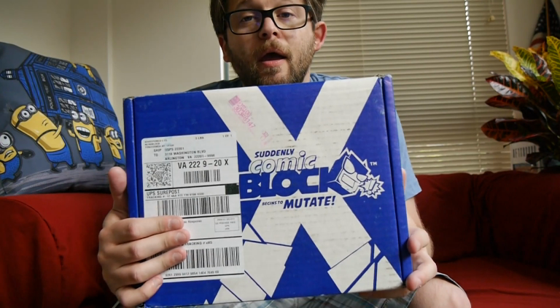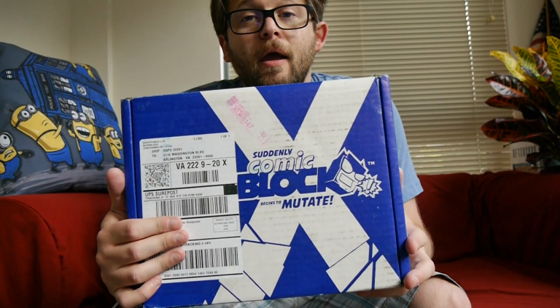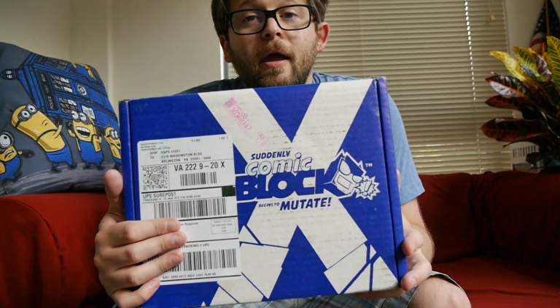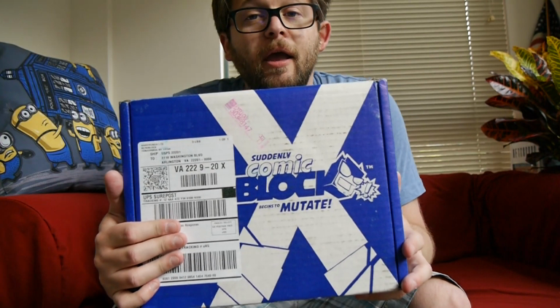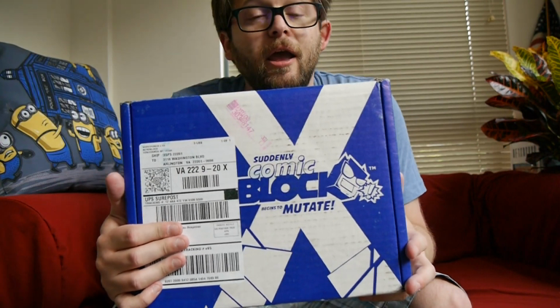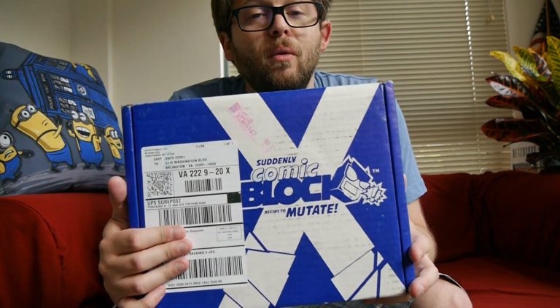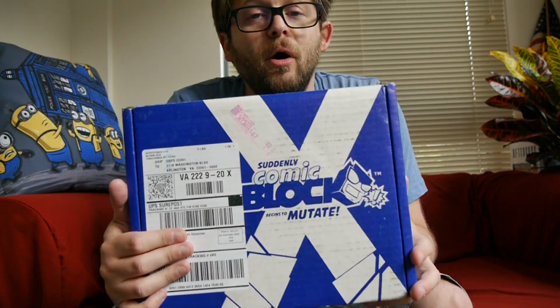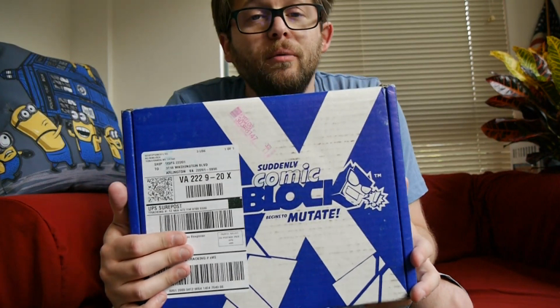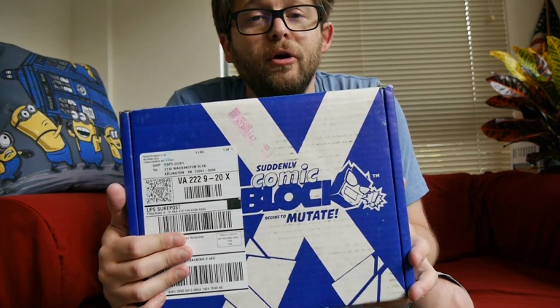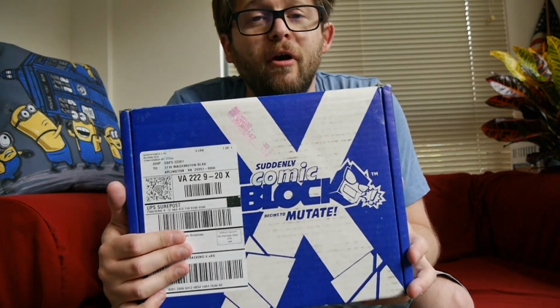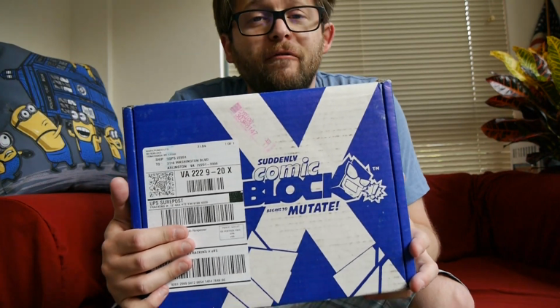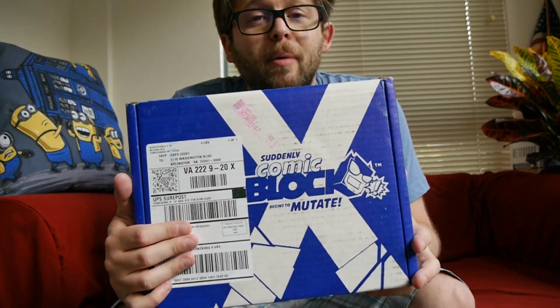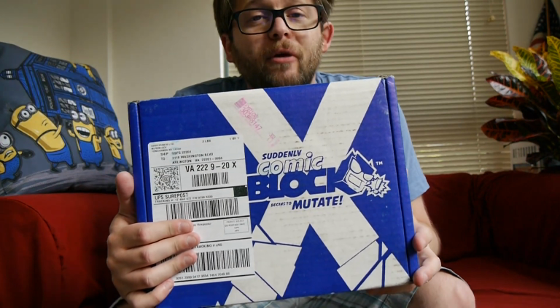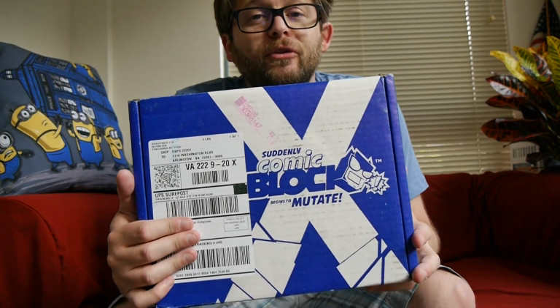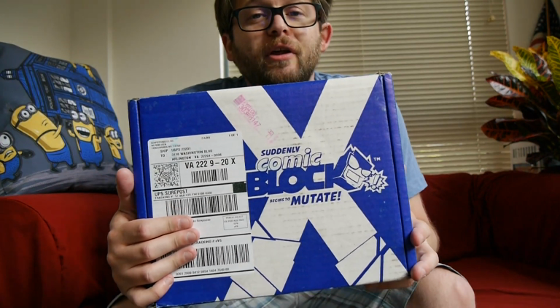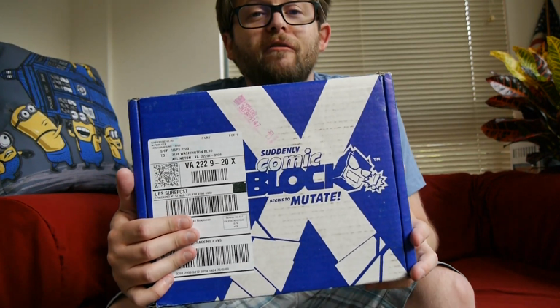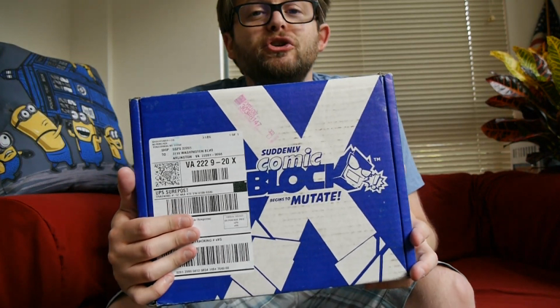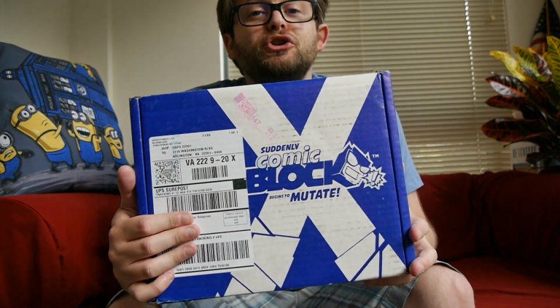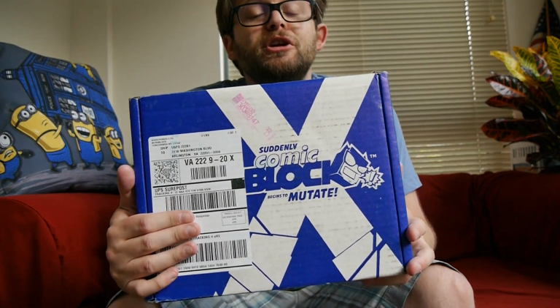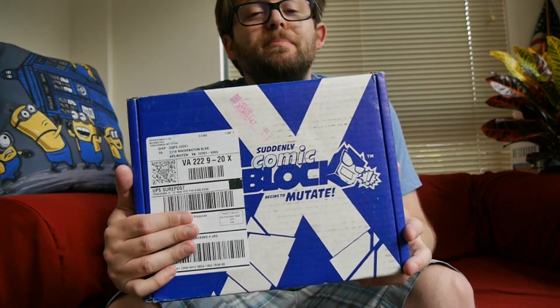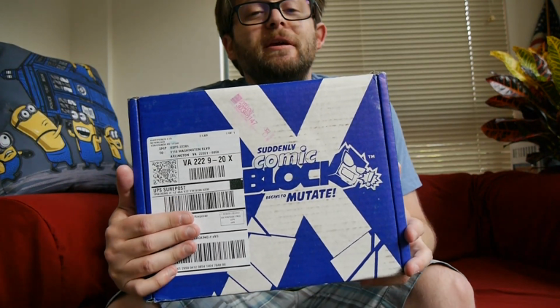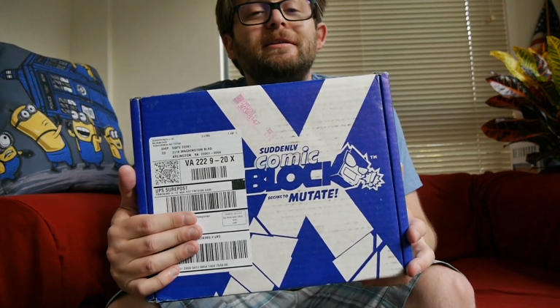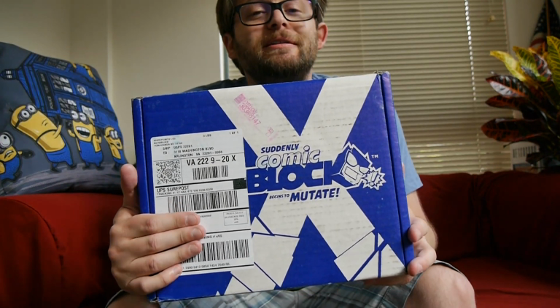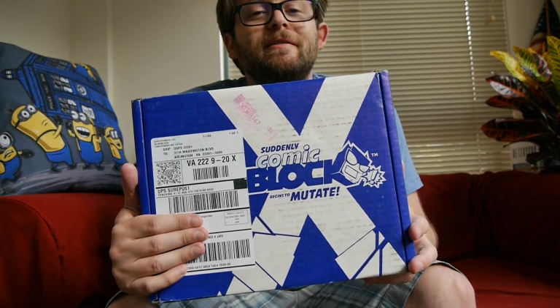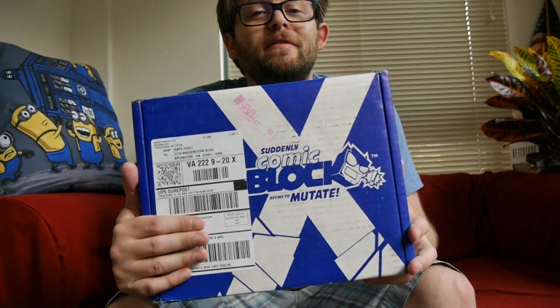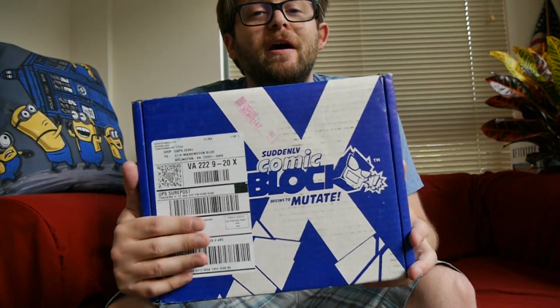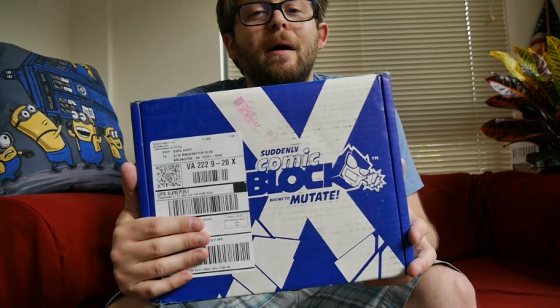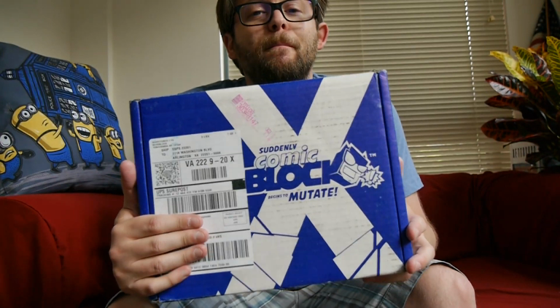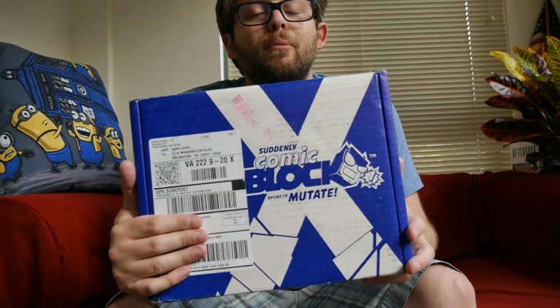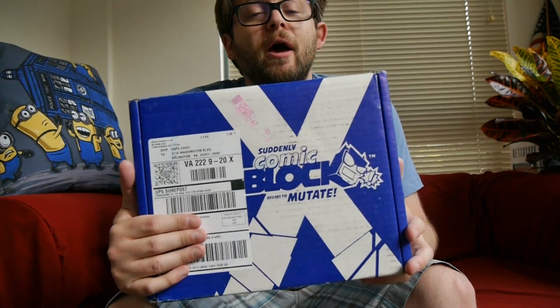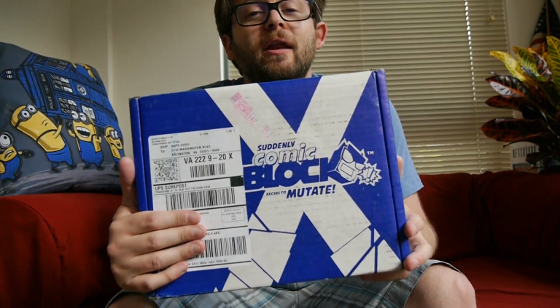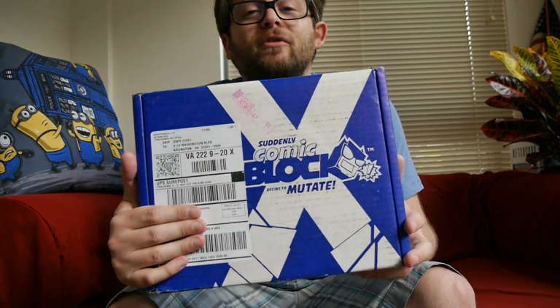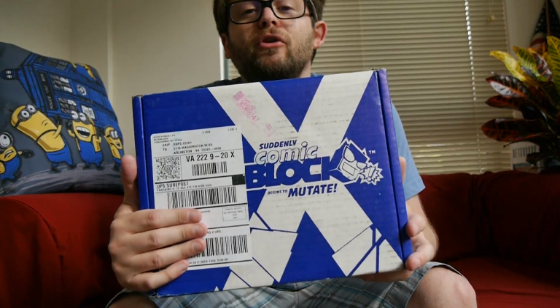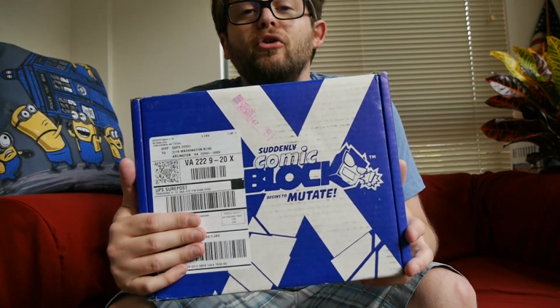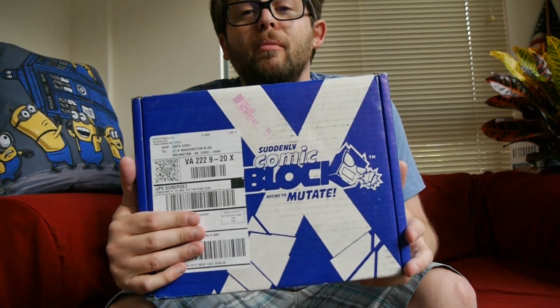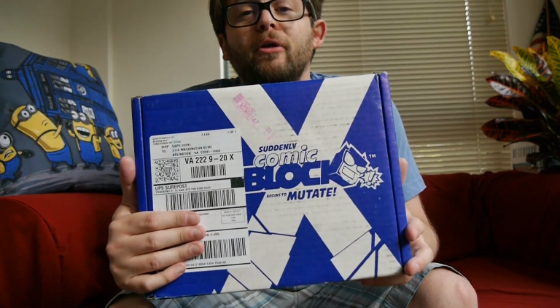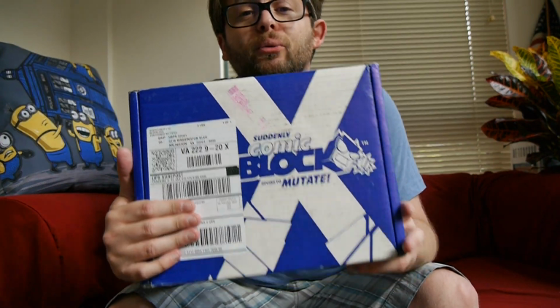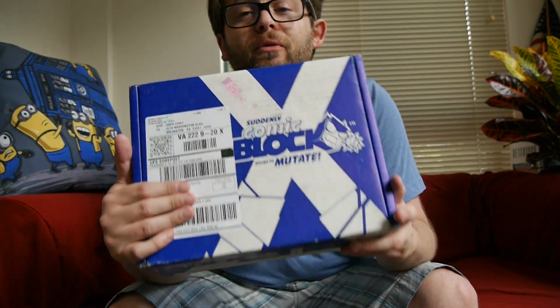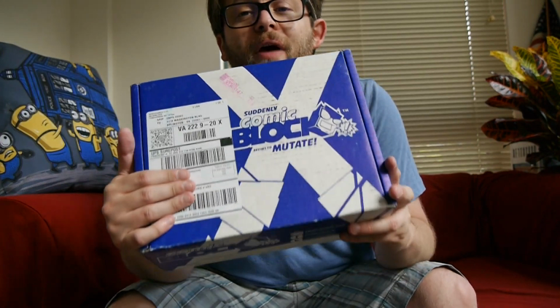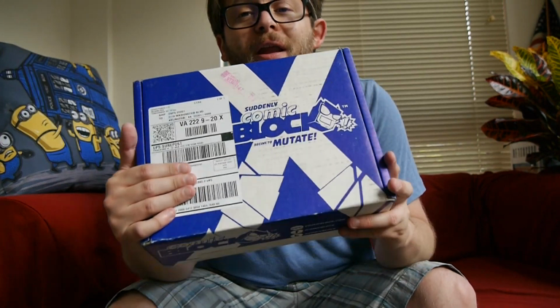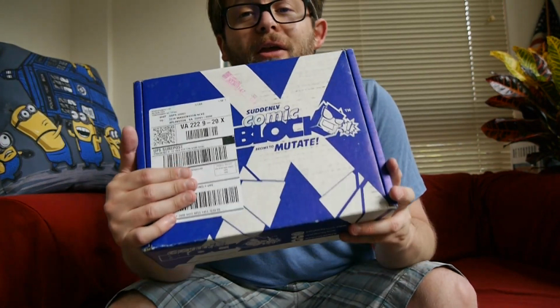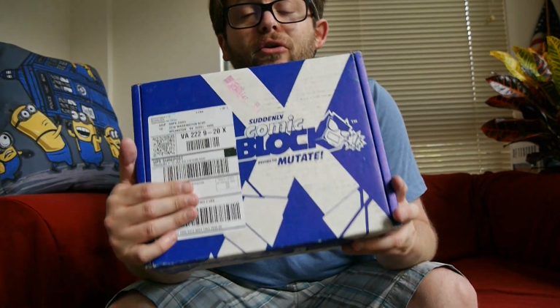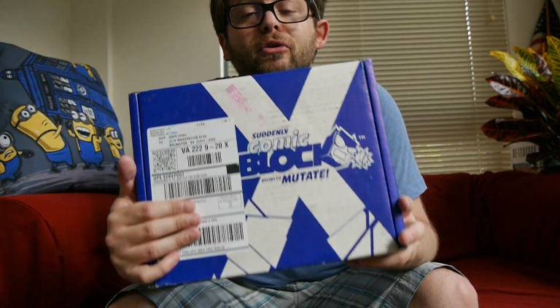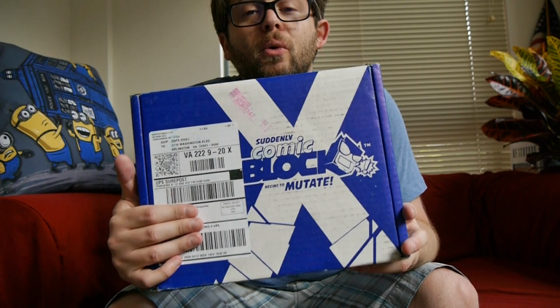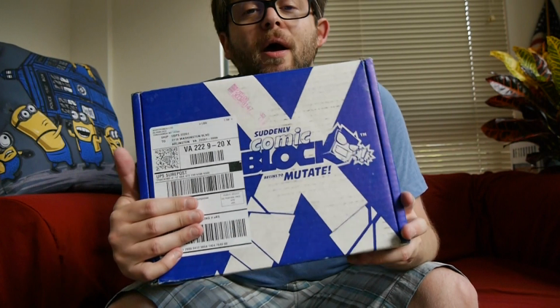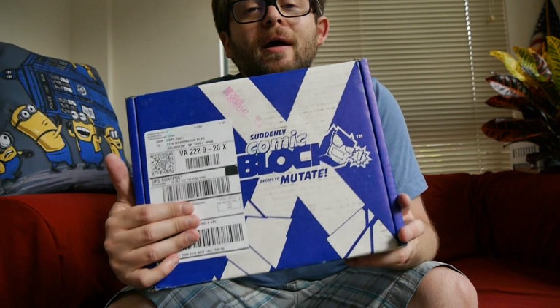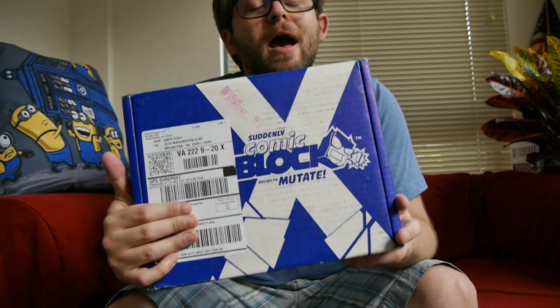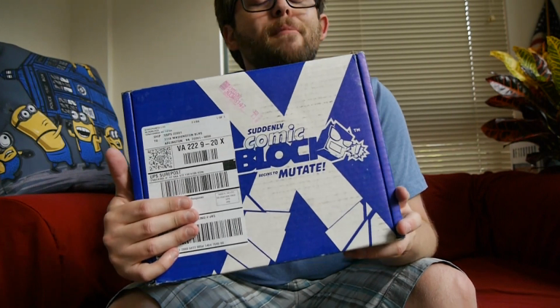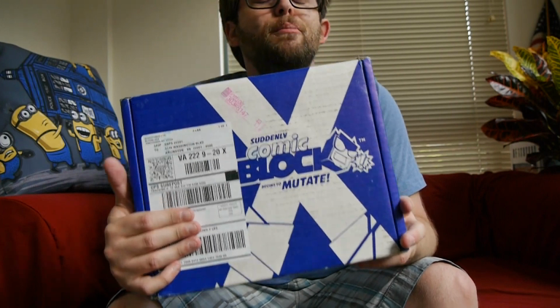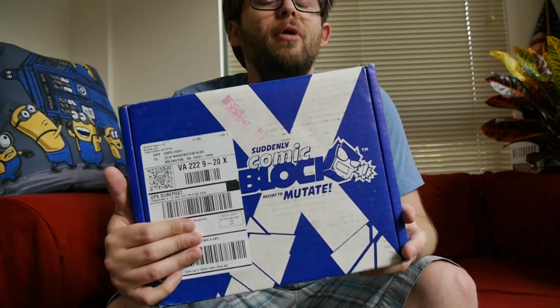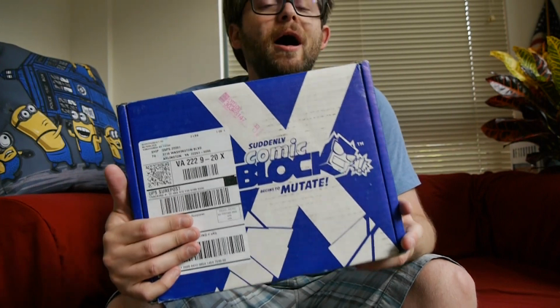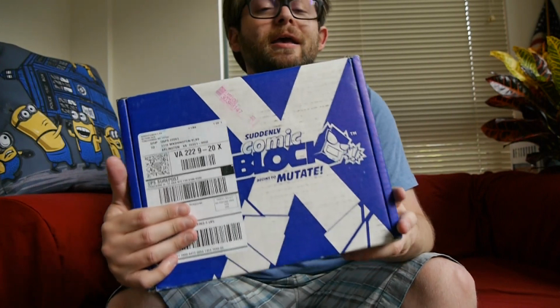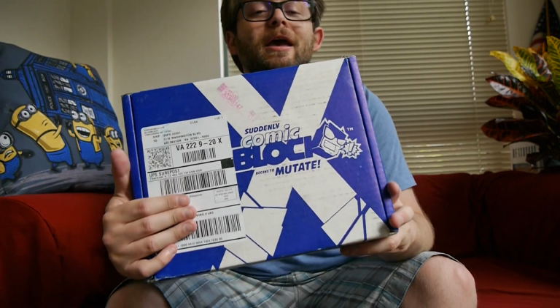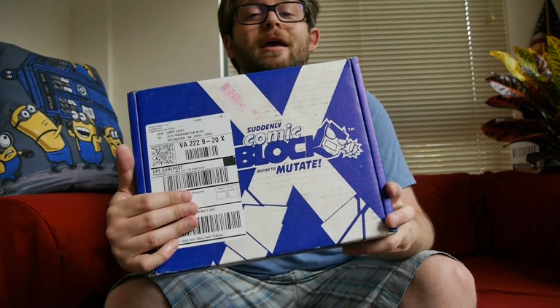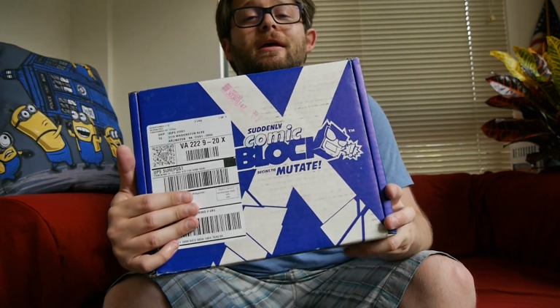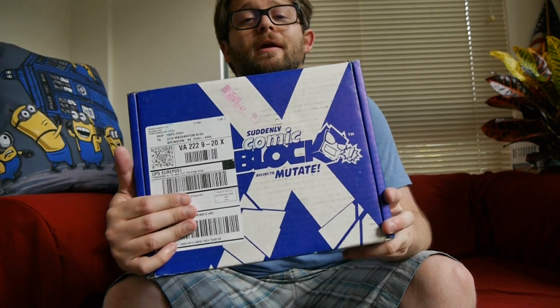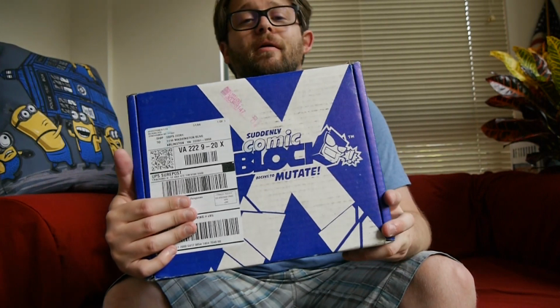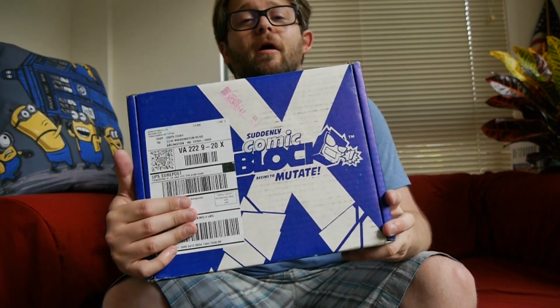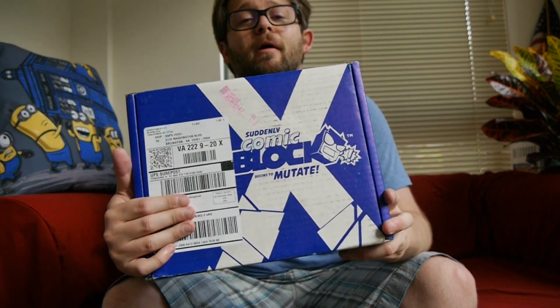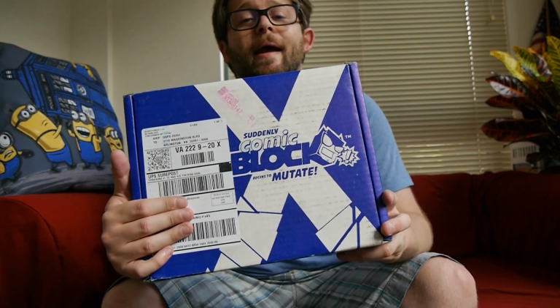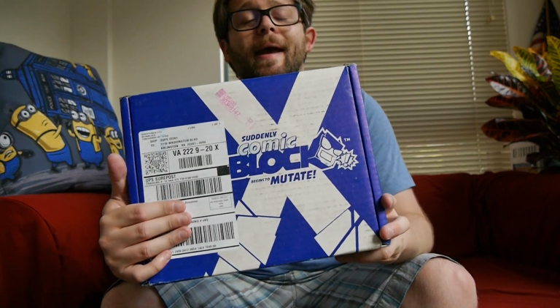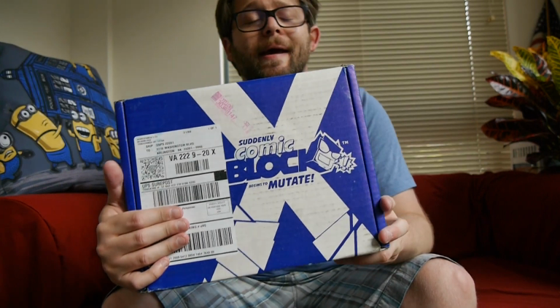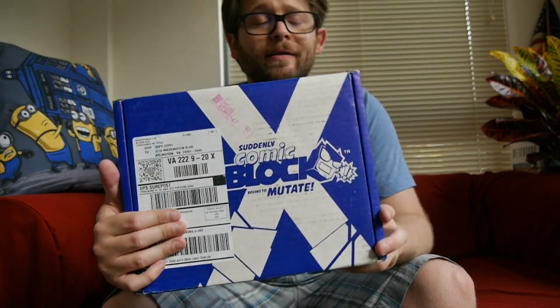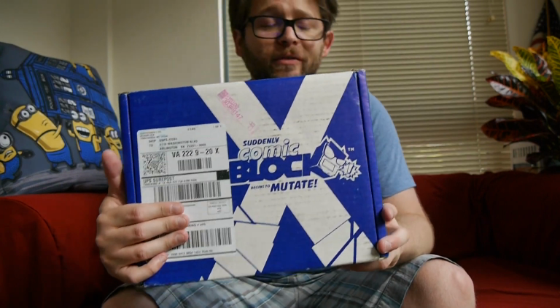Hey, welcome to Graphic Policy Television GPTV. I'm Brett. It's a new month and we've got a new Comic Block in our hands.